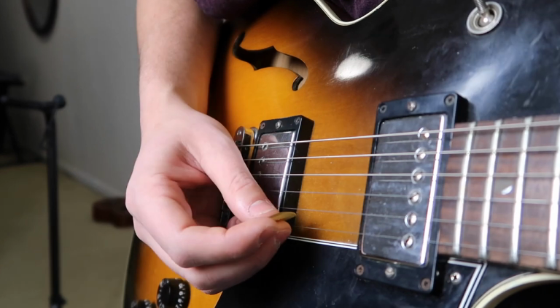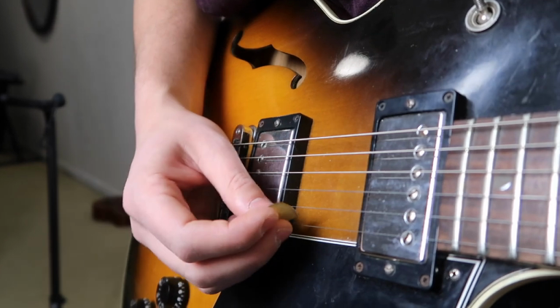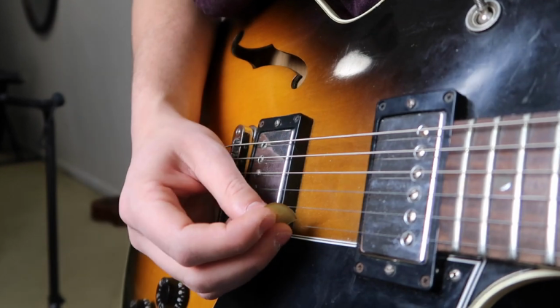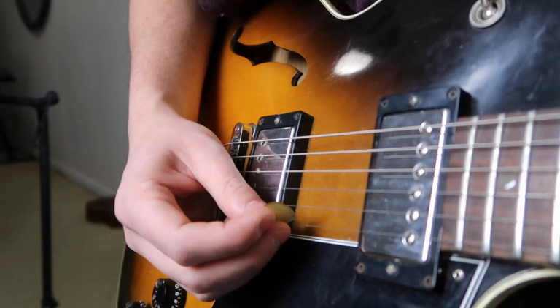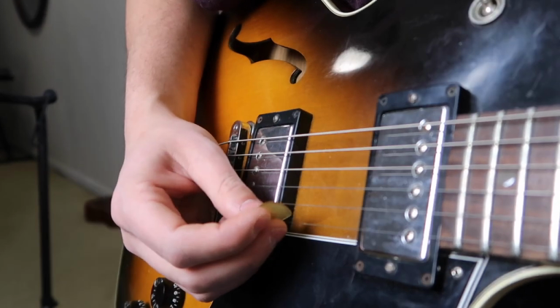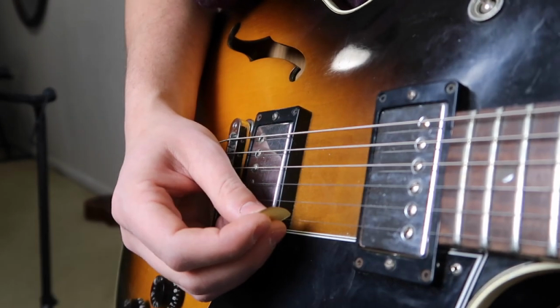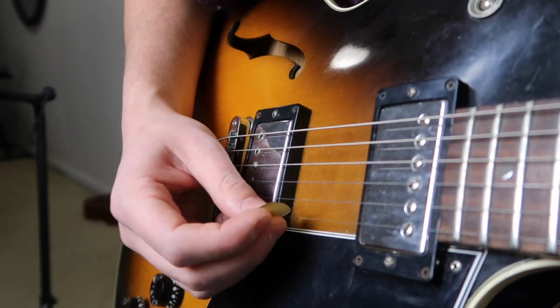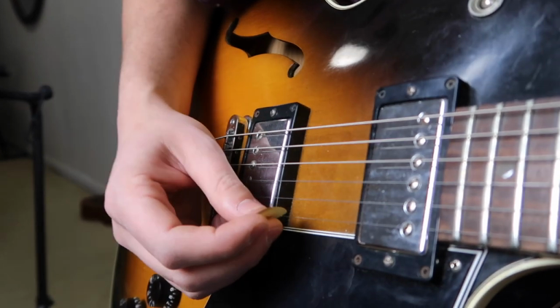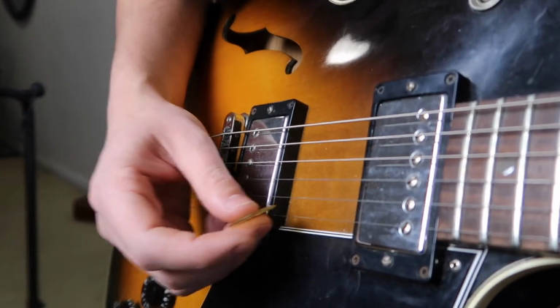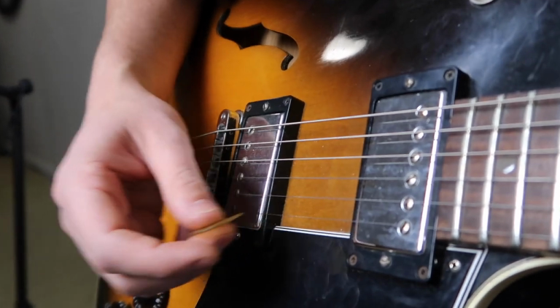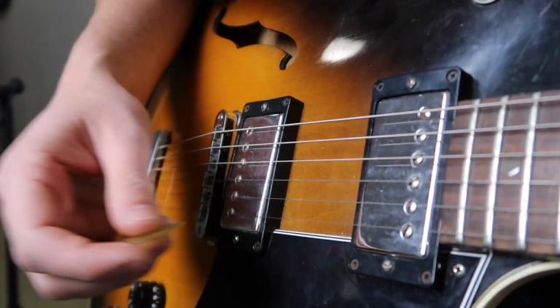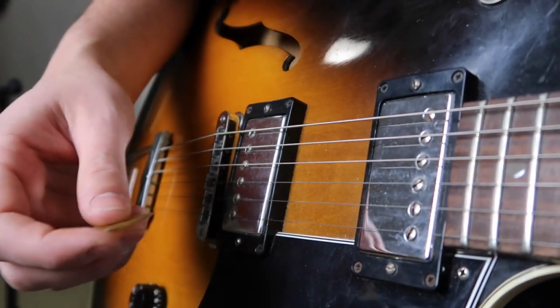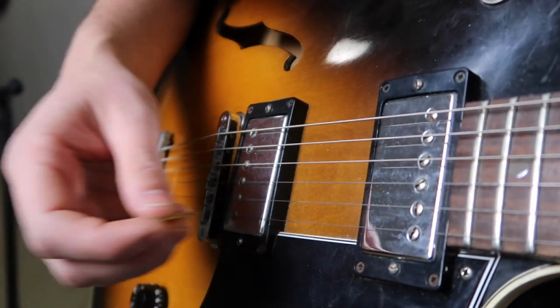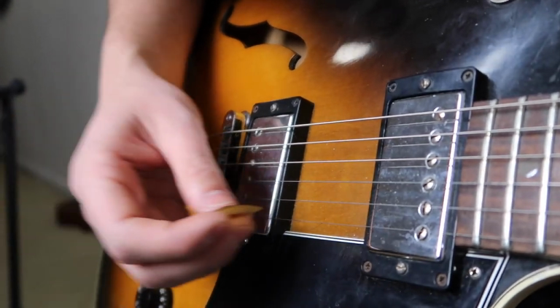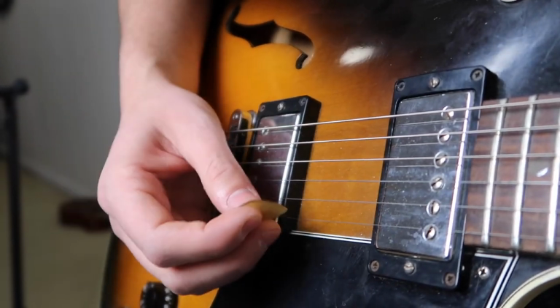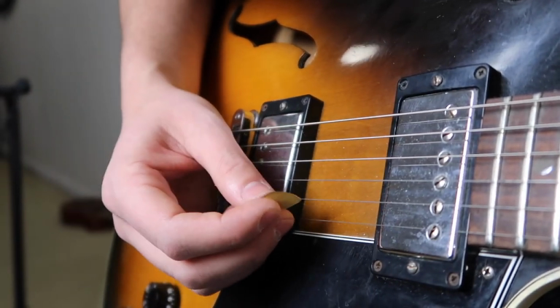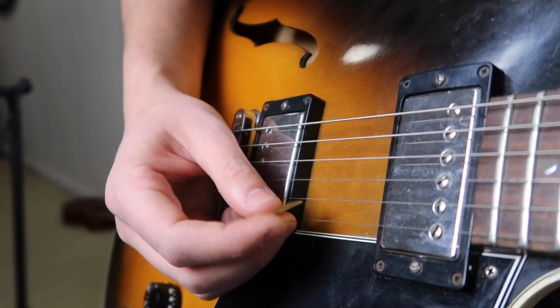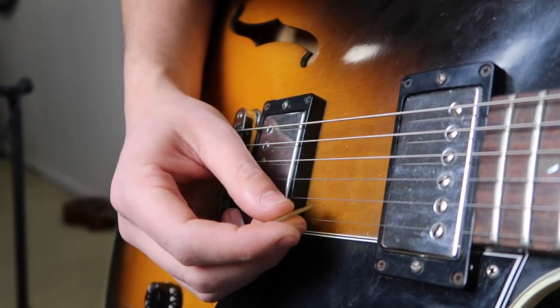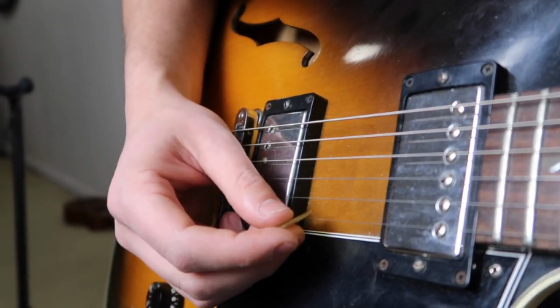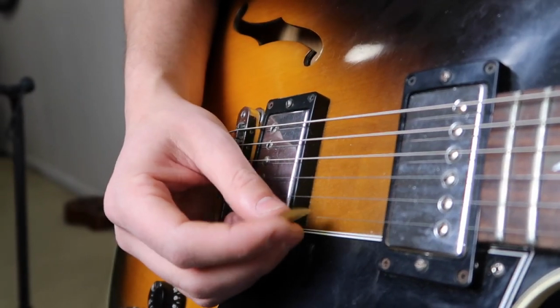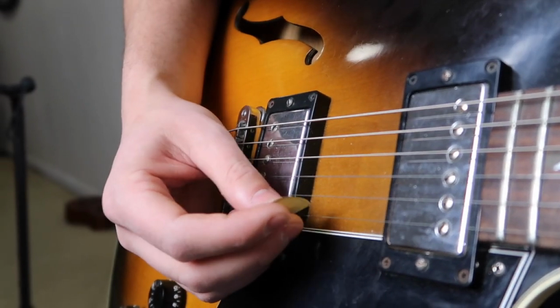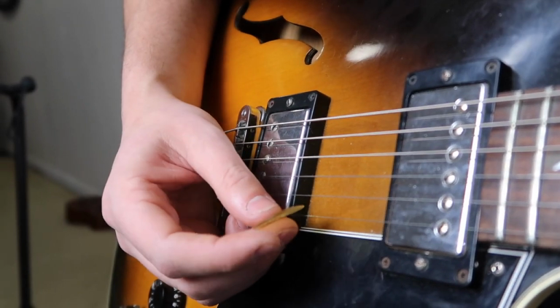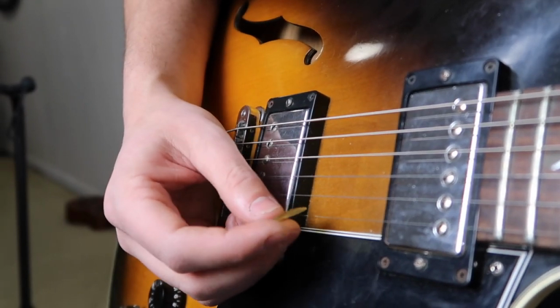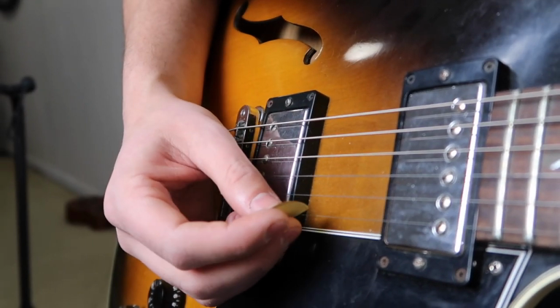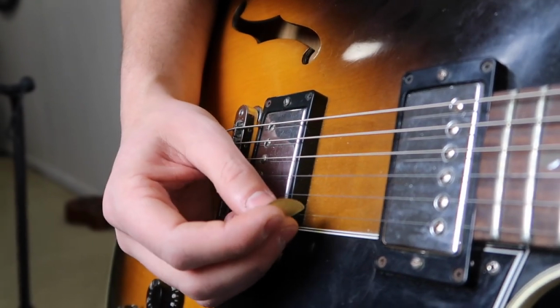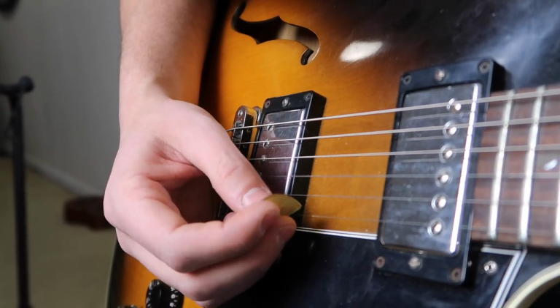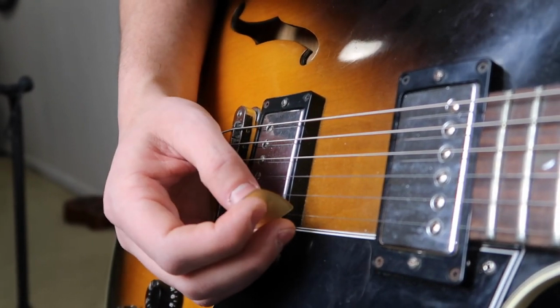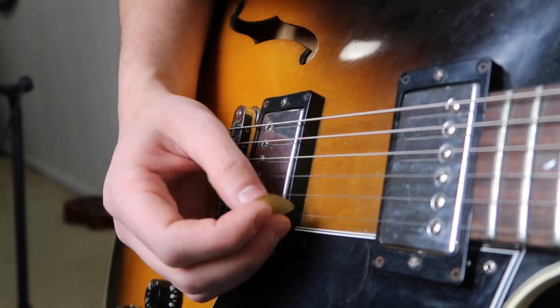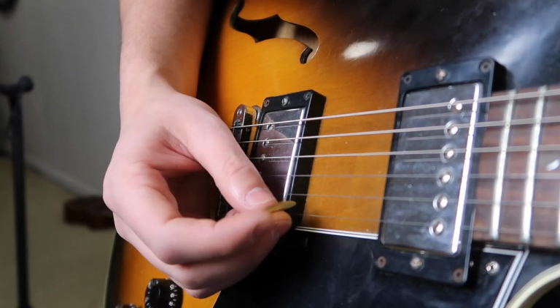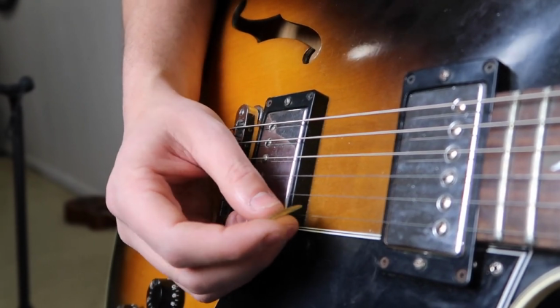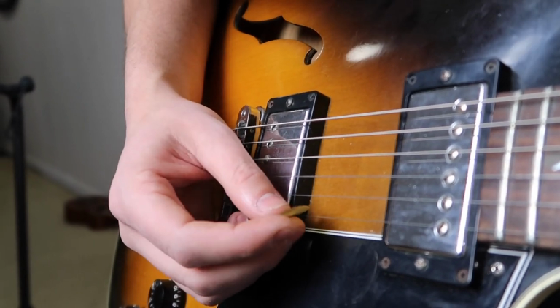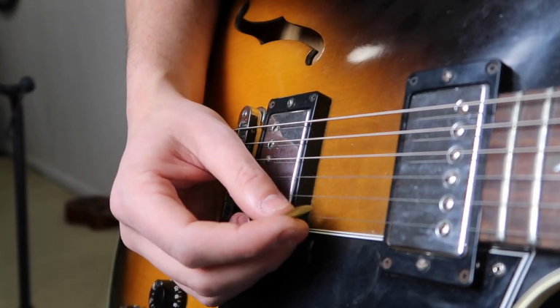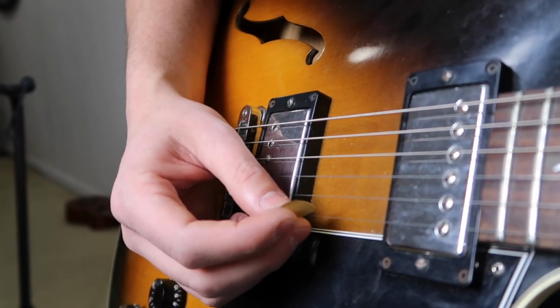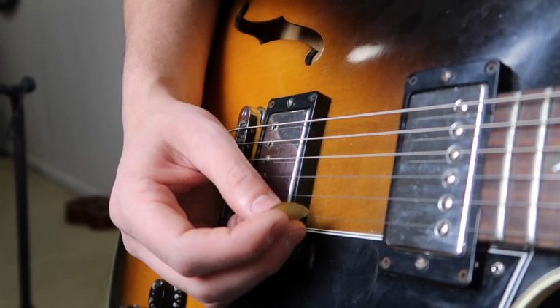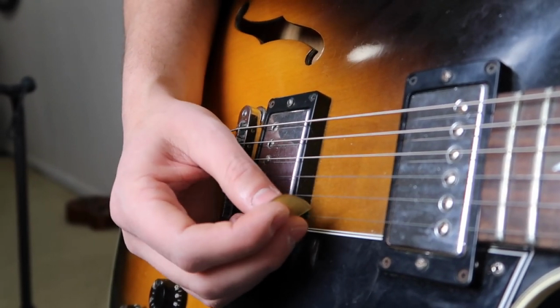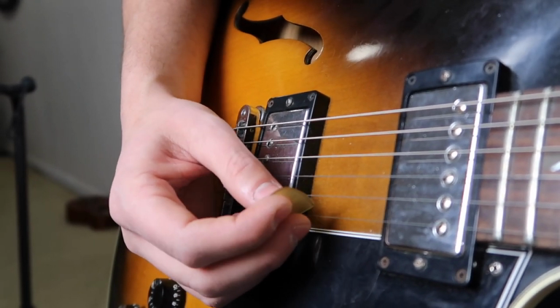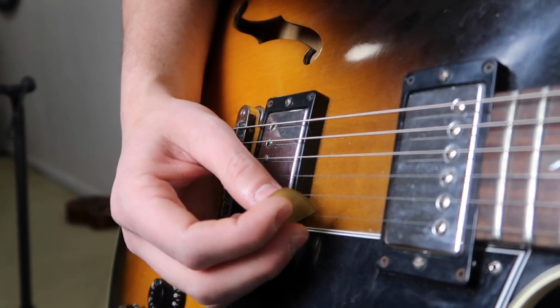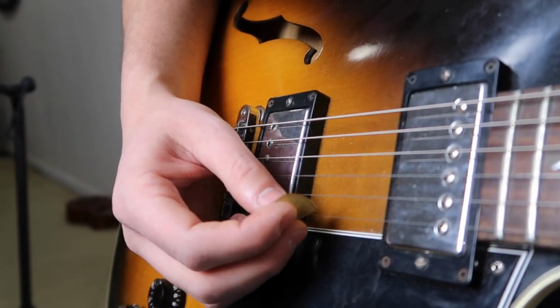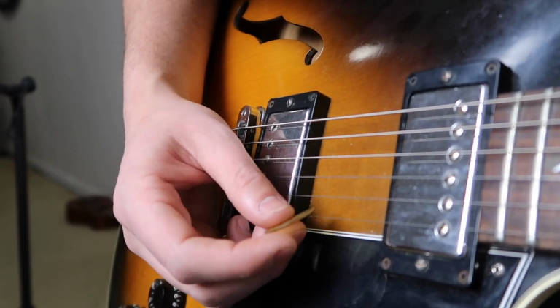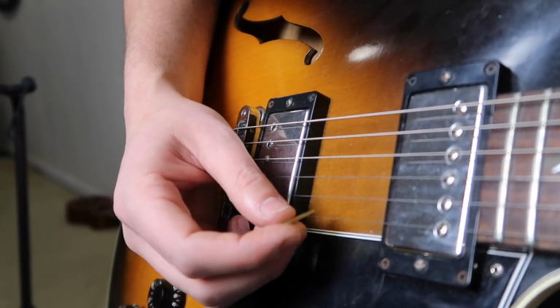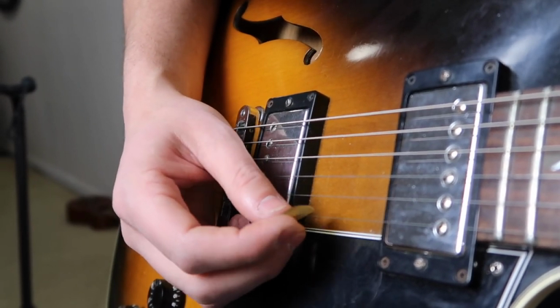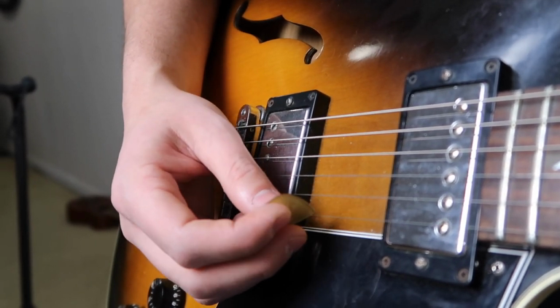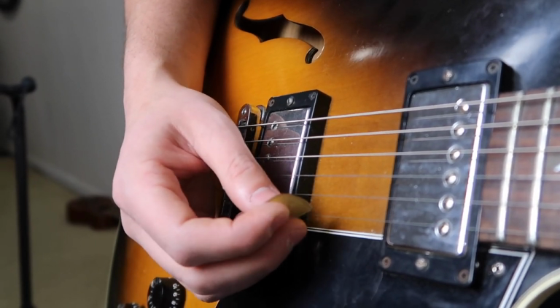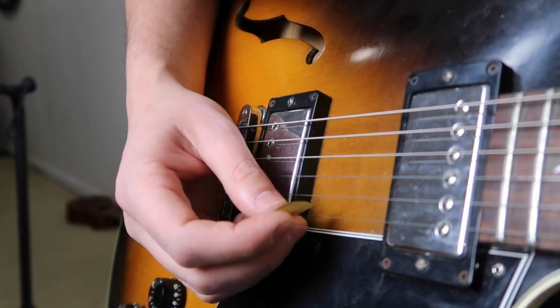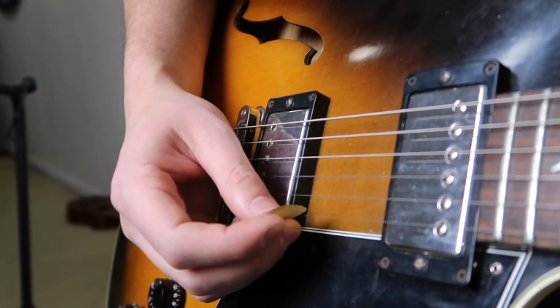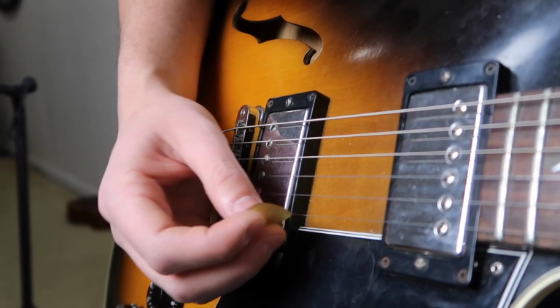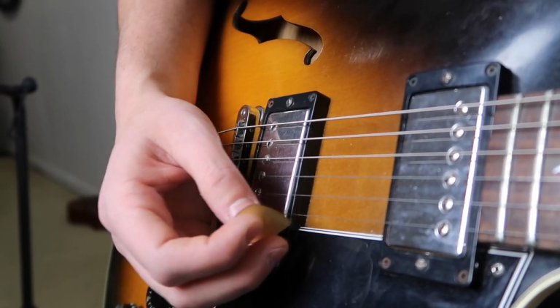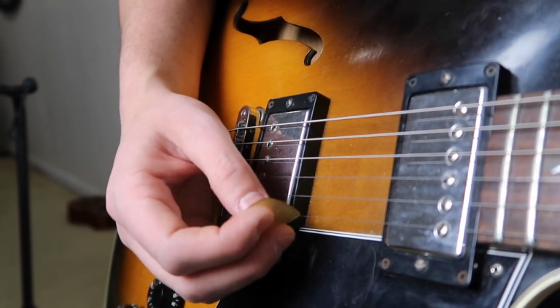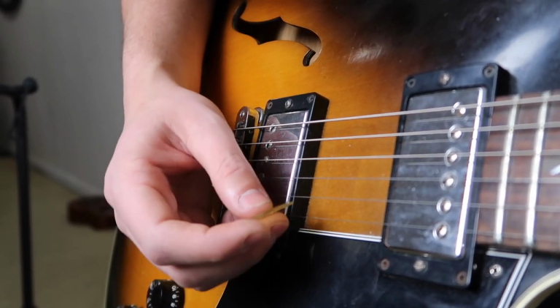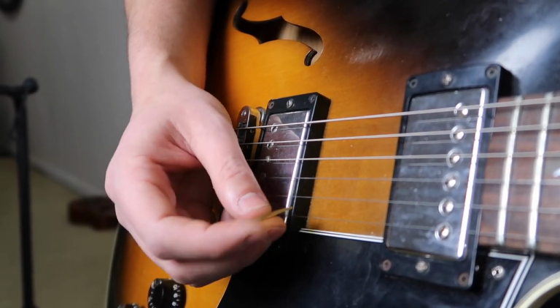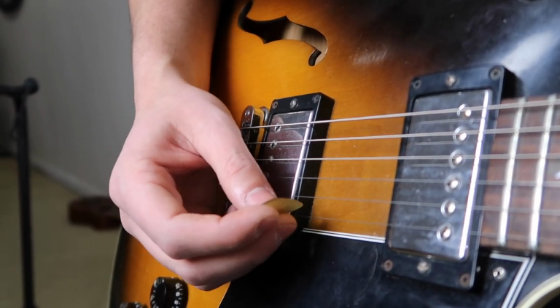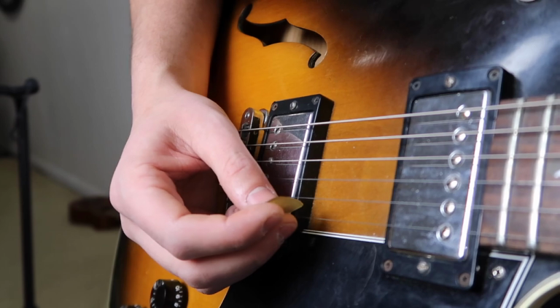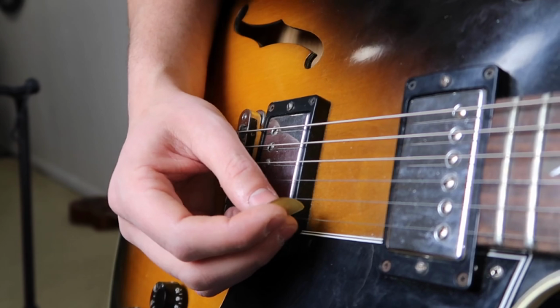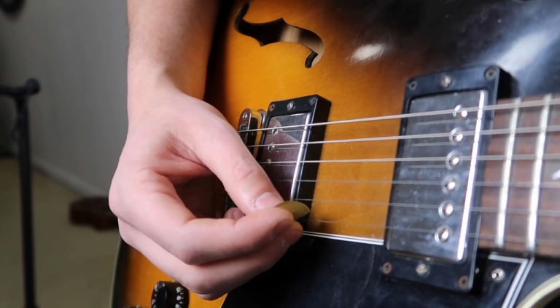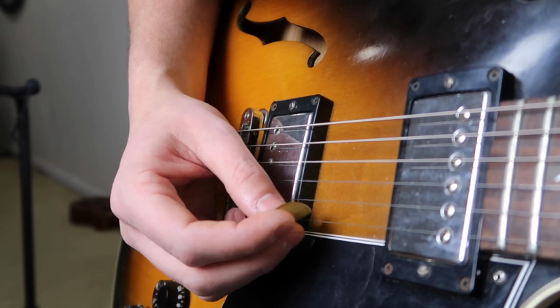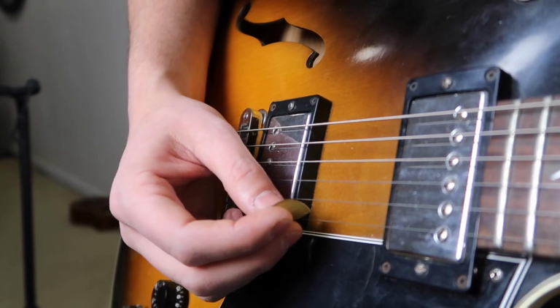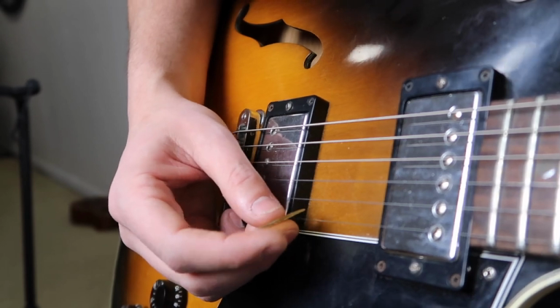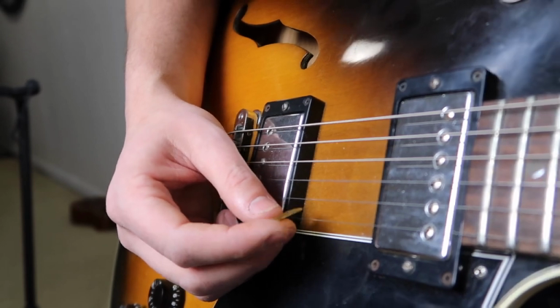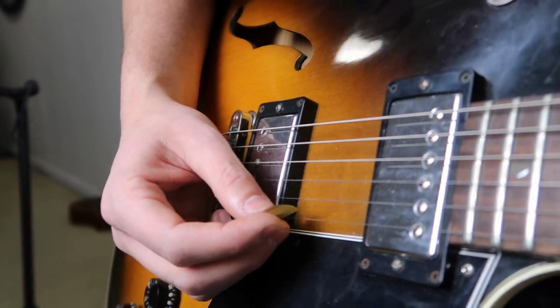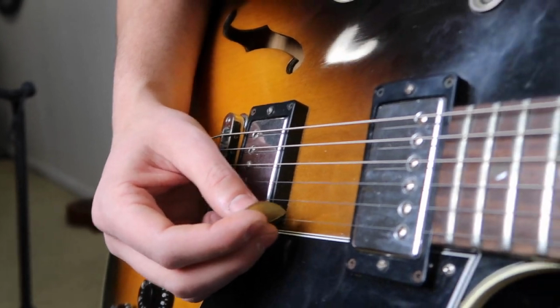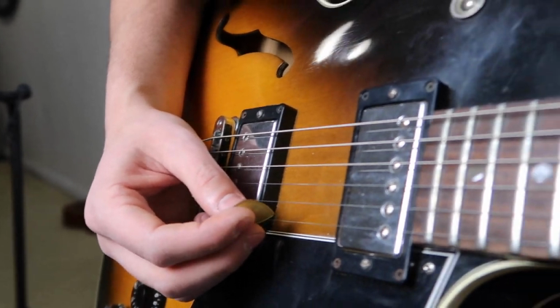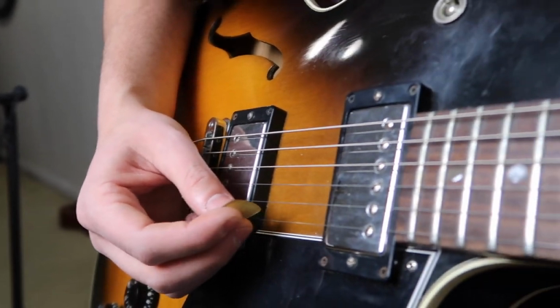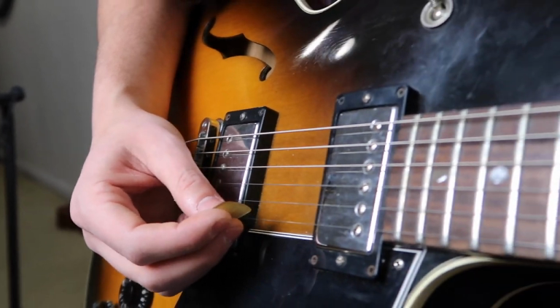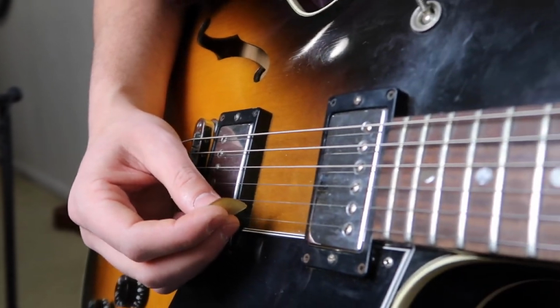For descending licks like that. You kind of hear Benson do some stuff like that, and he'll do it with some regular pentatonic, and then some arpeggios as well.